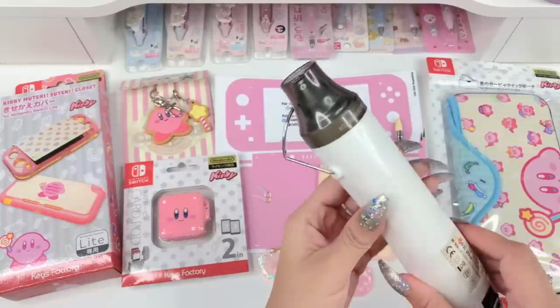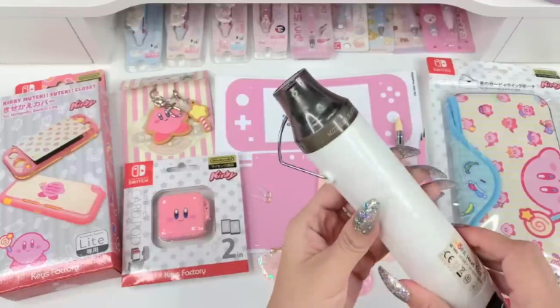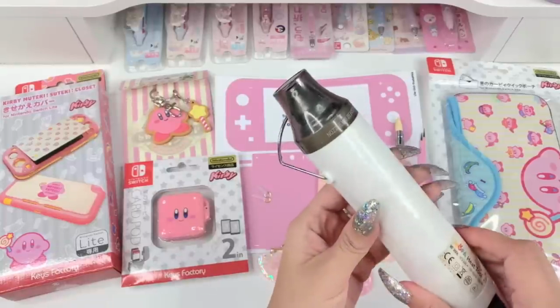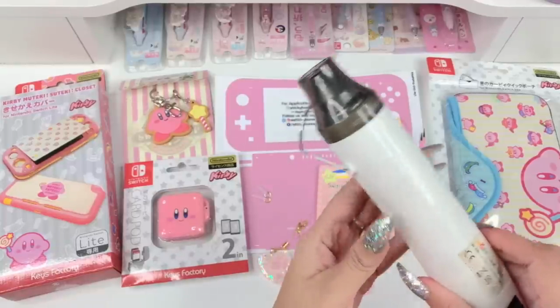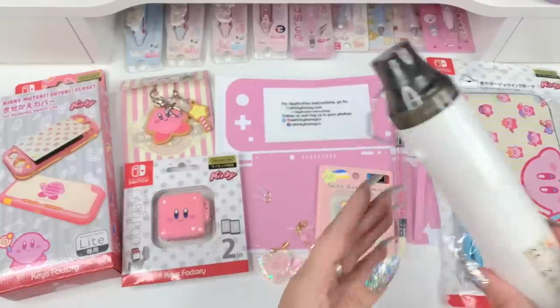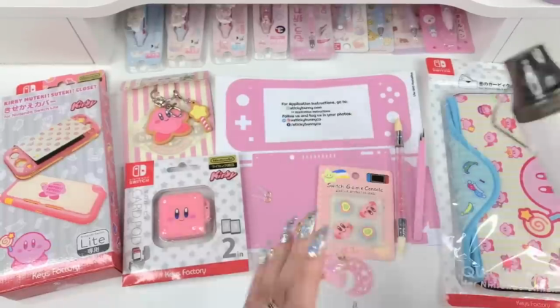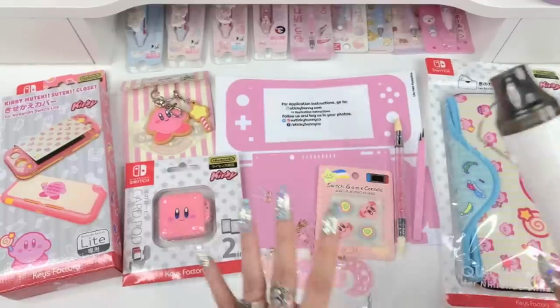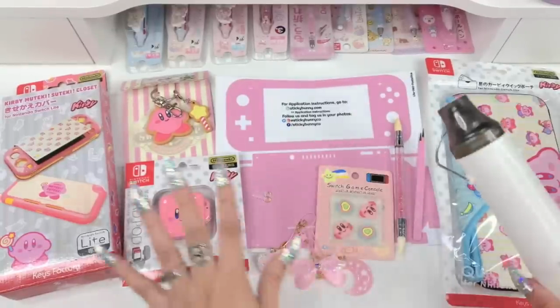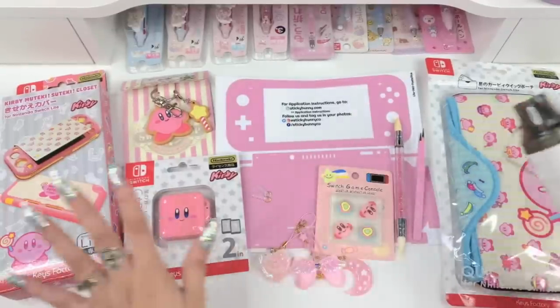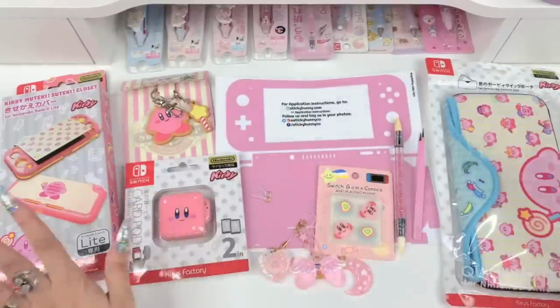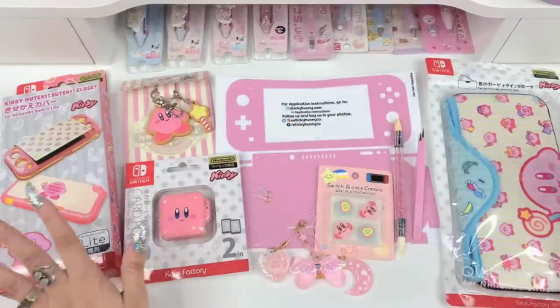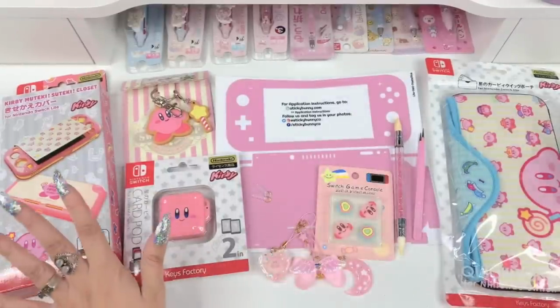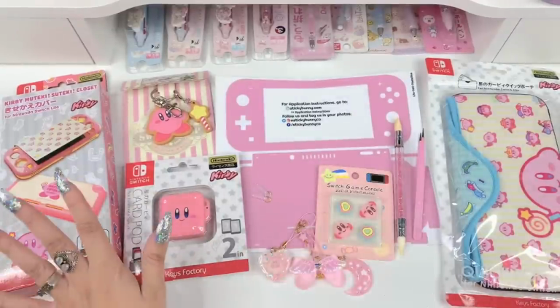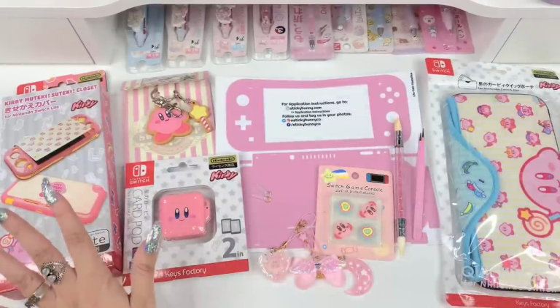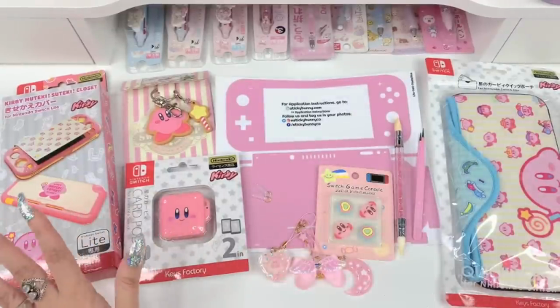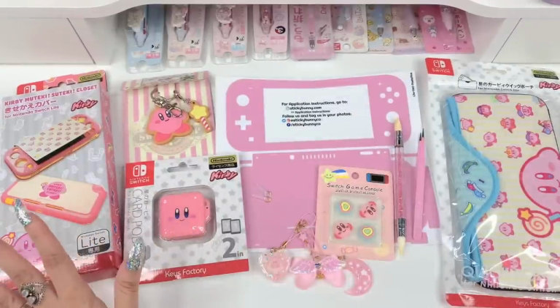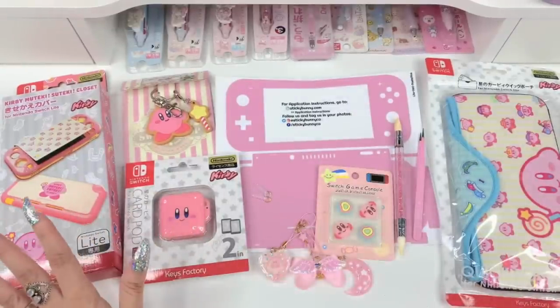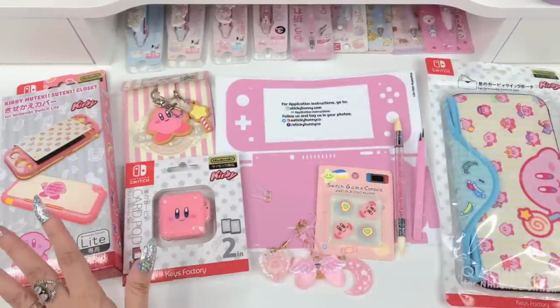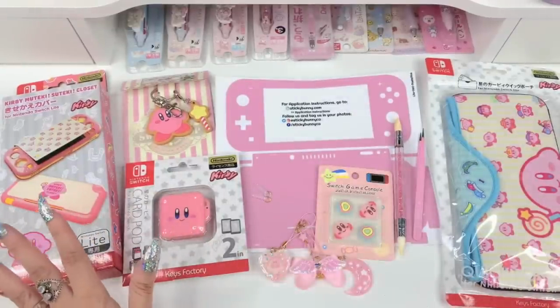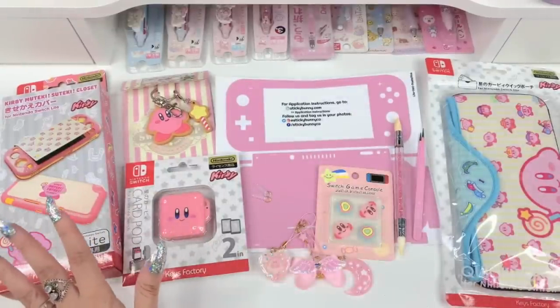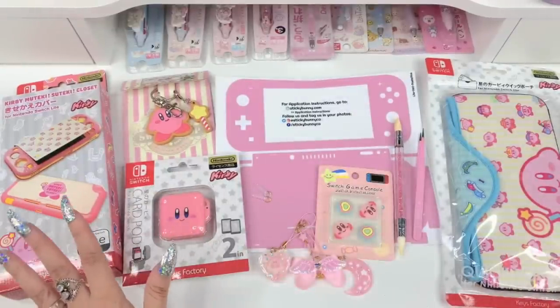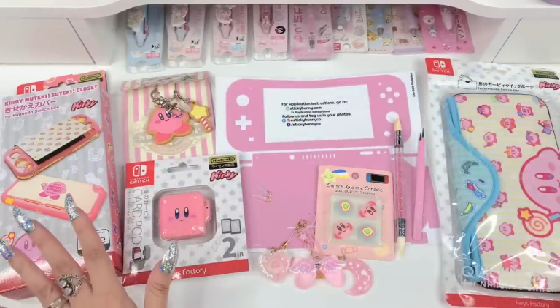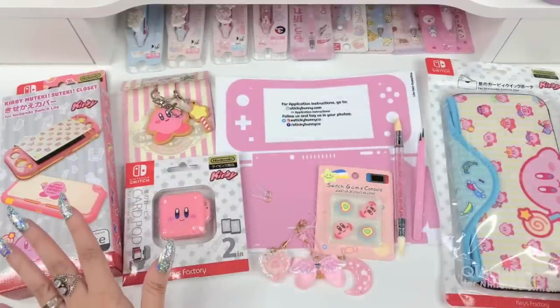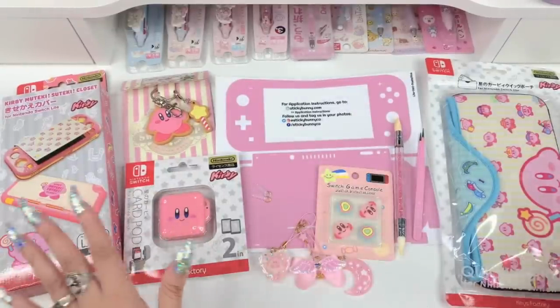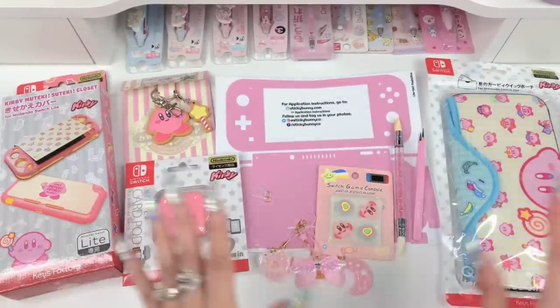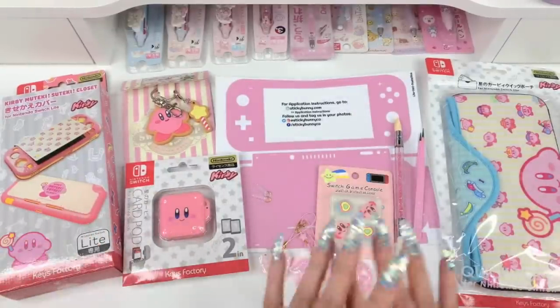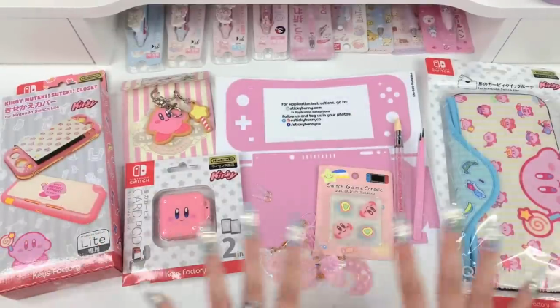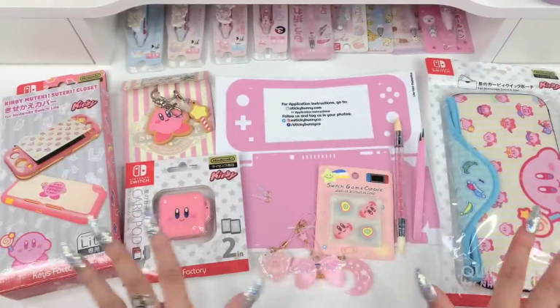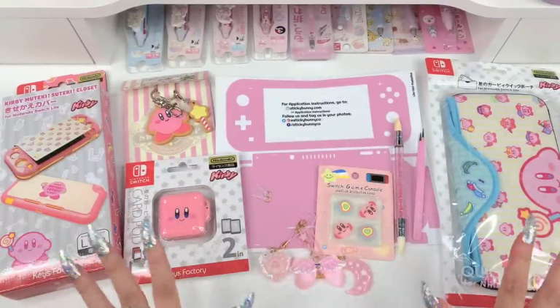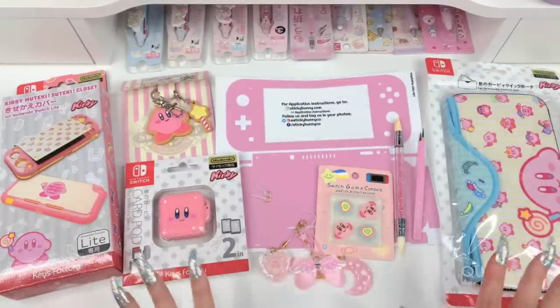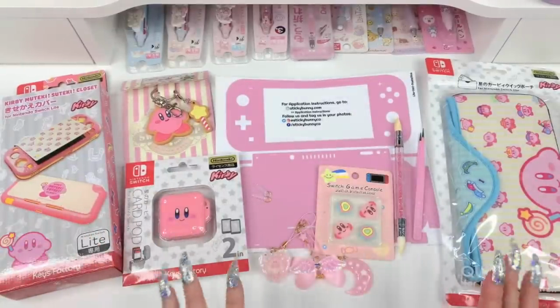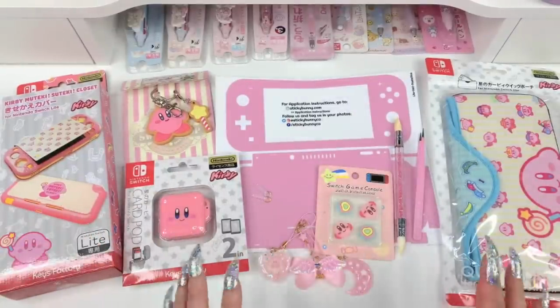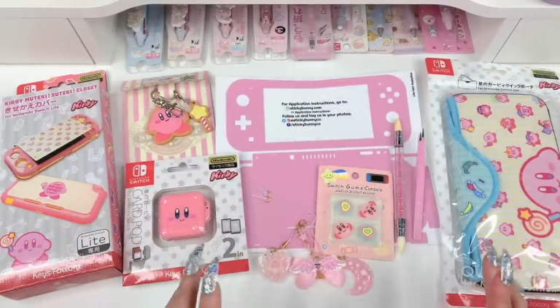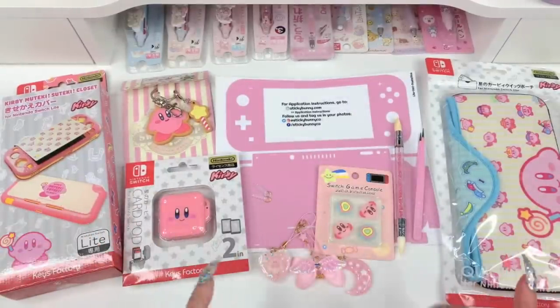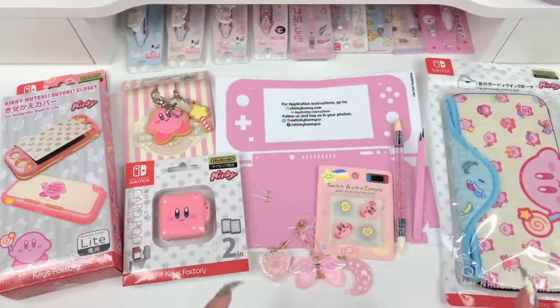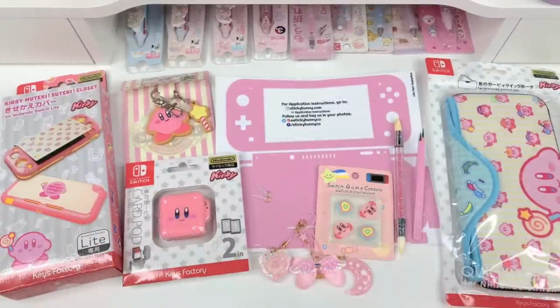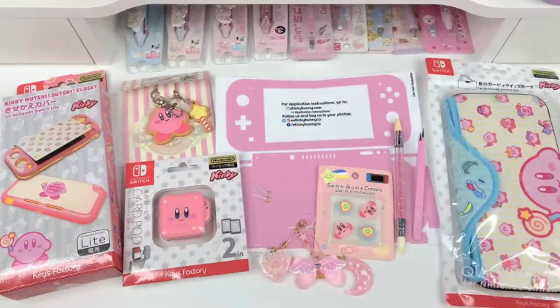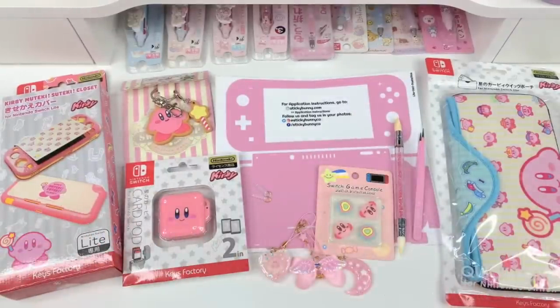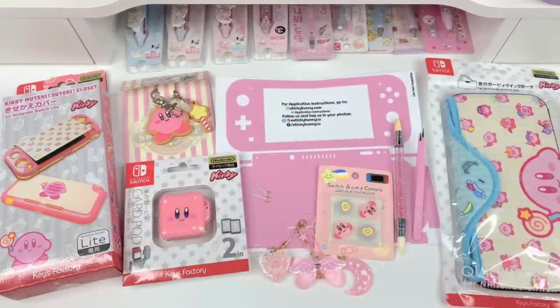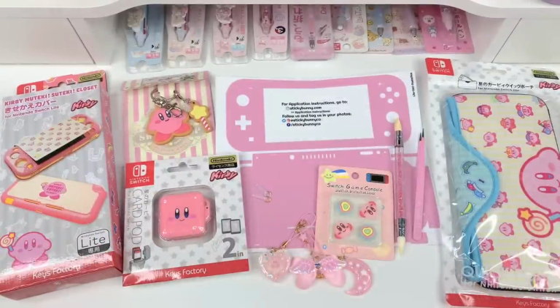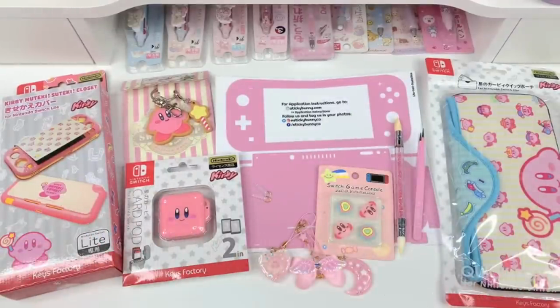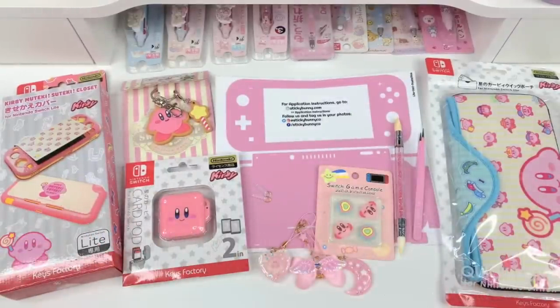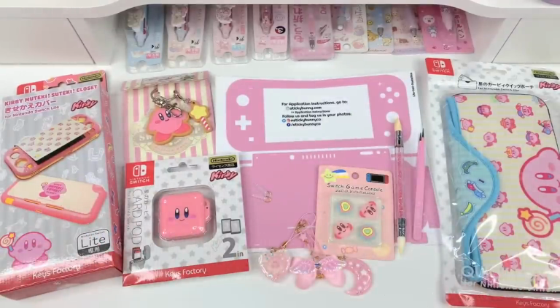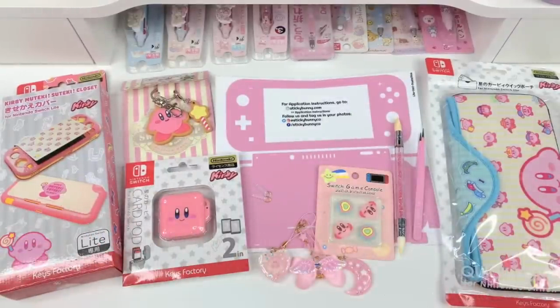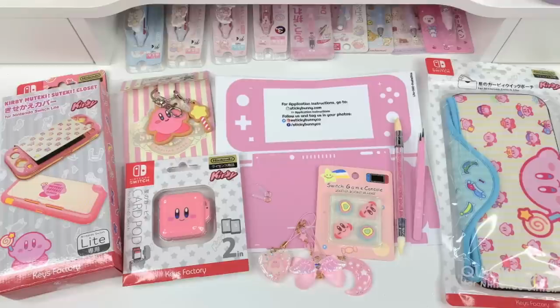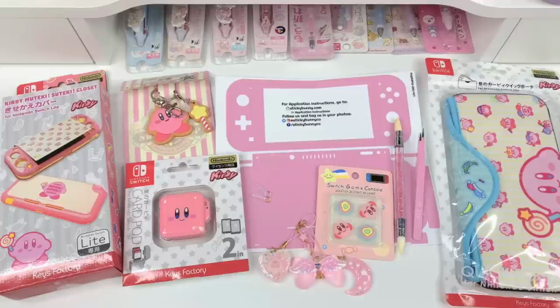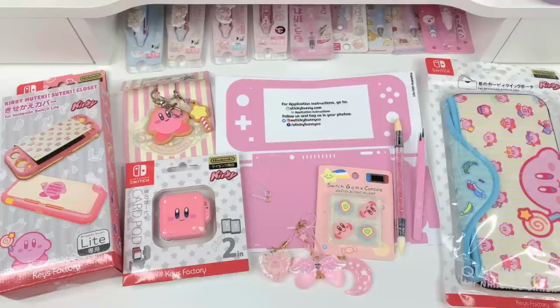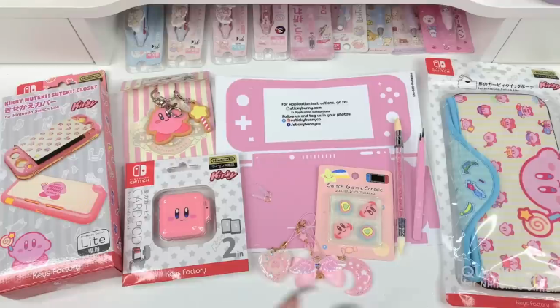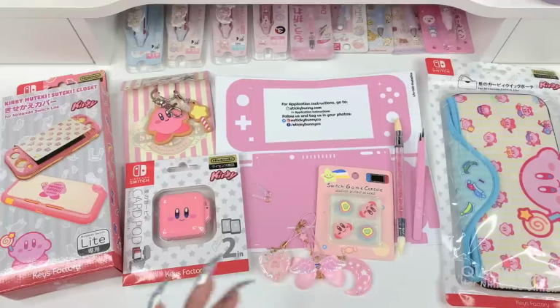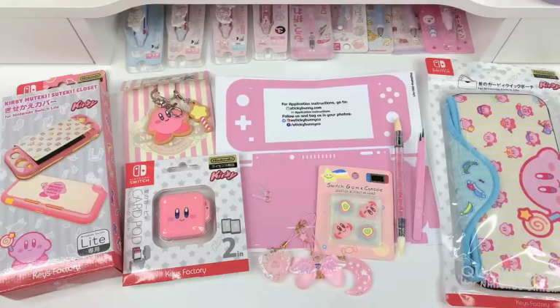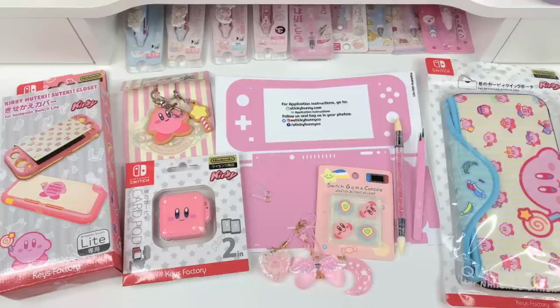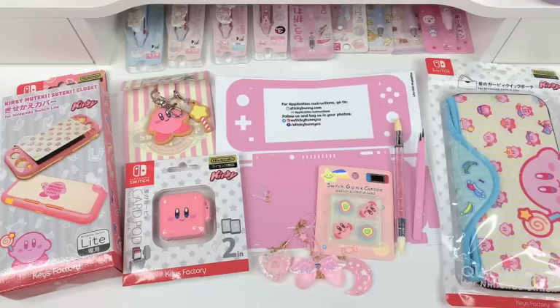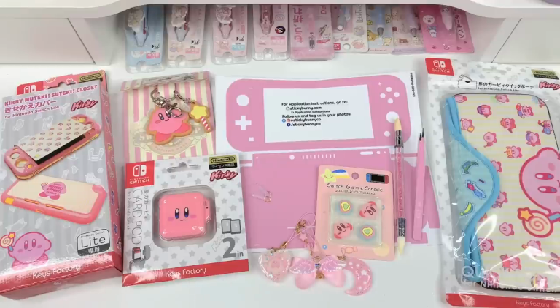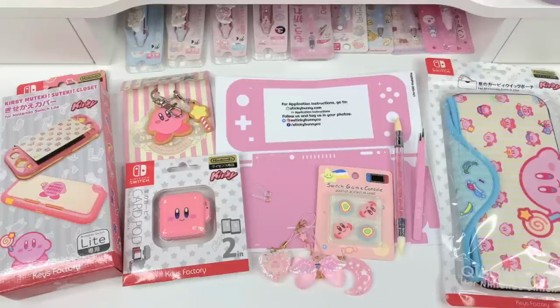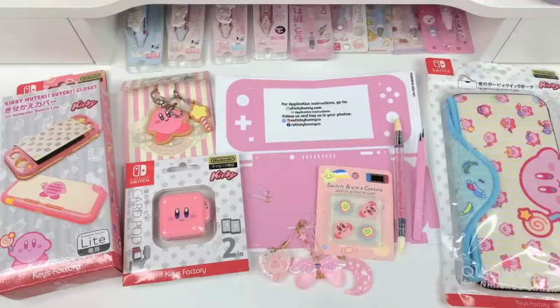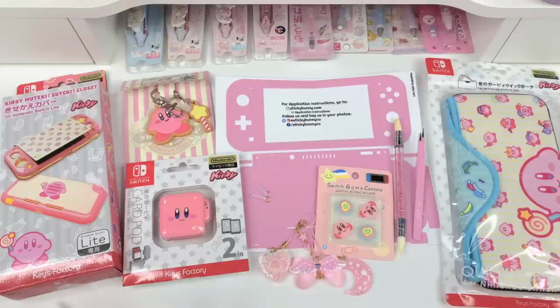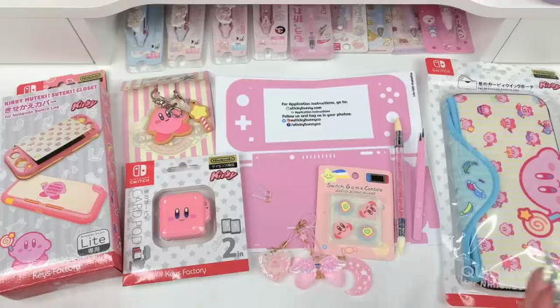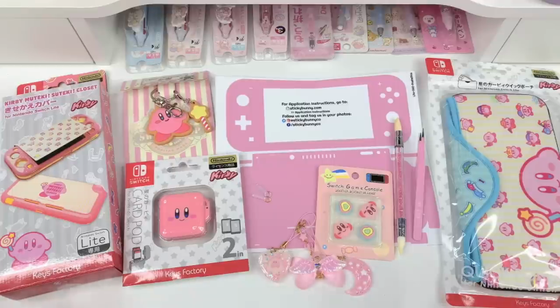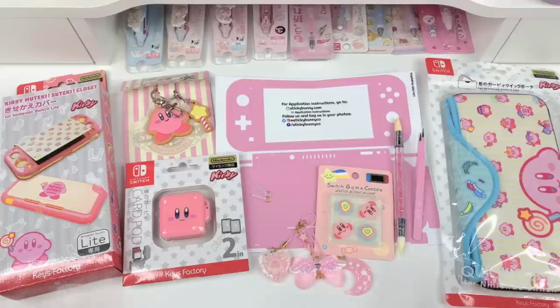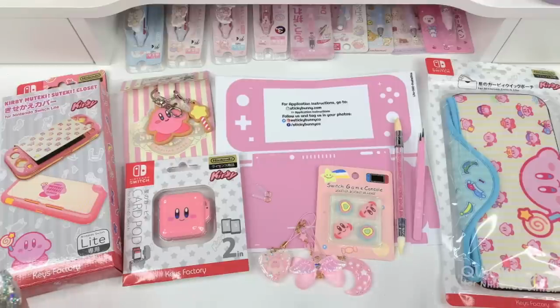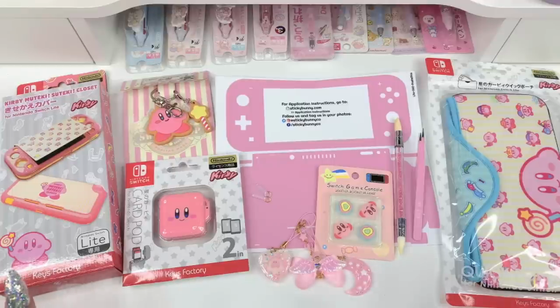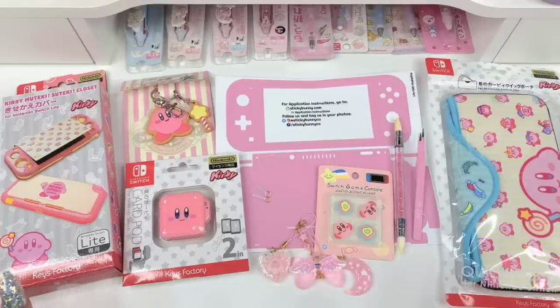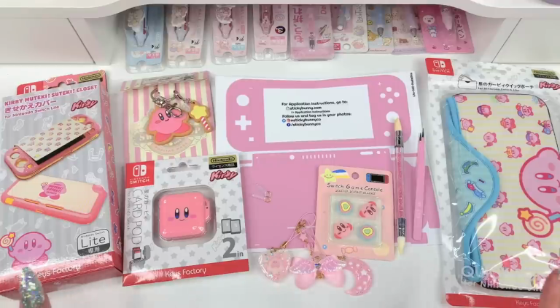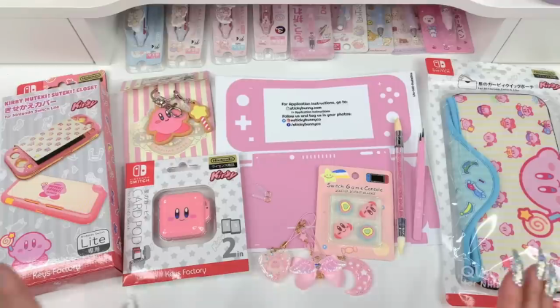I think that's everything we're going to be using today. Now that I've broken it down for you guys, let's go ahead and get right to customizing.